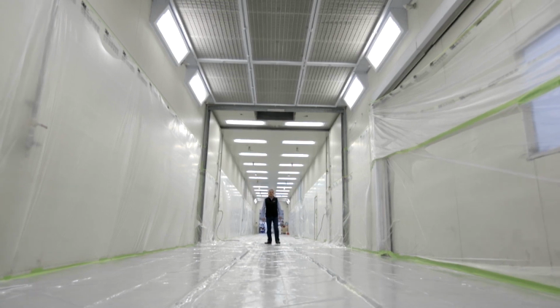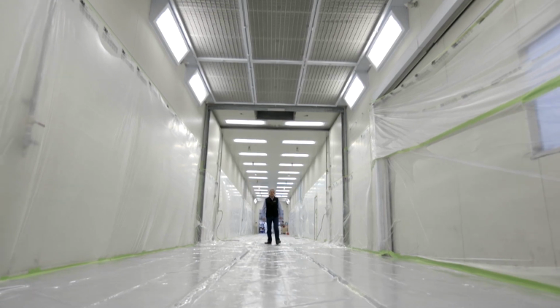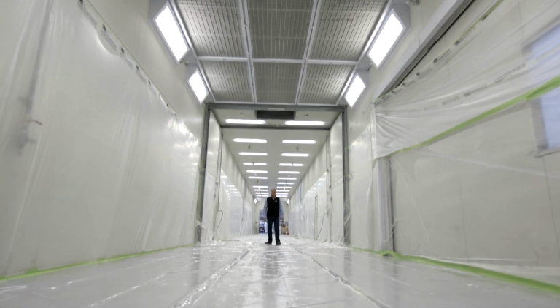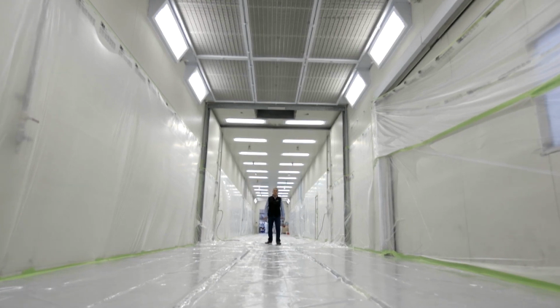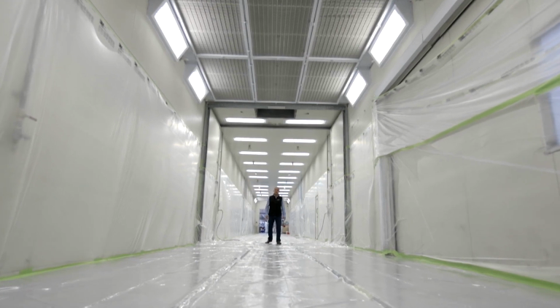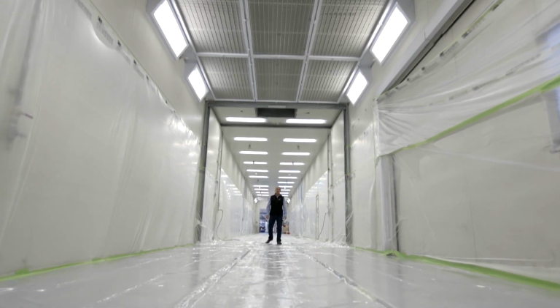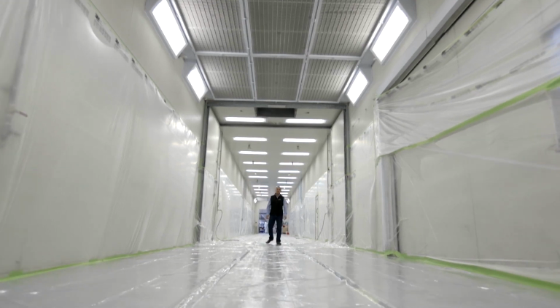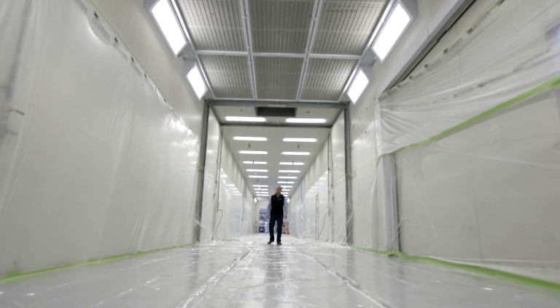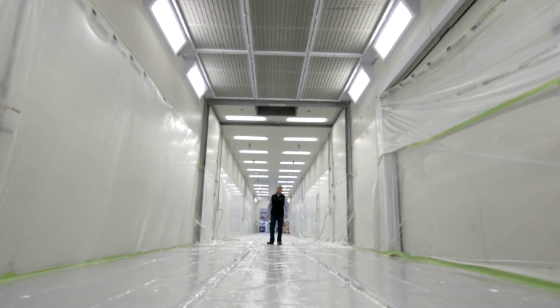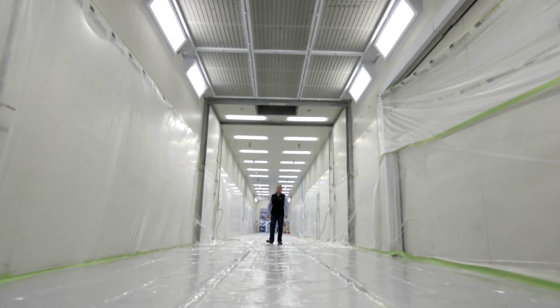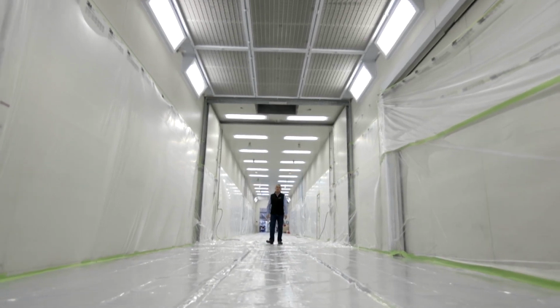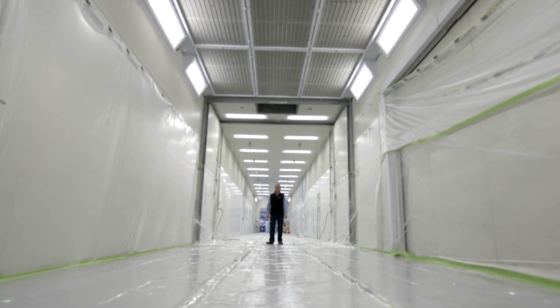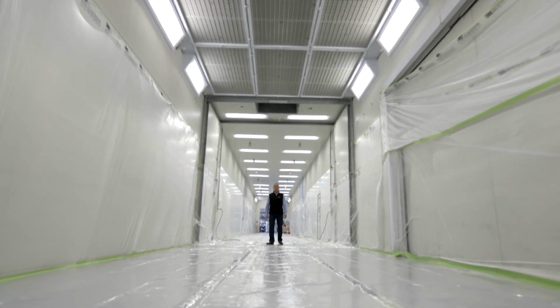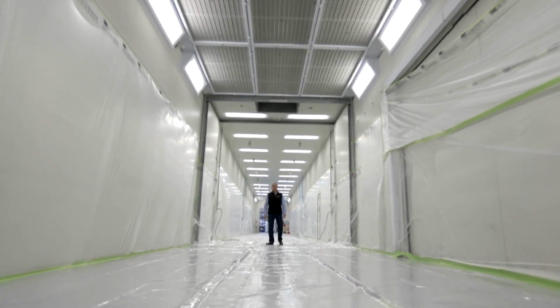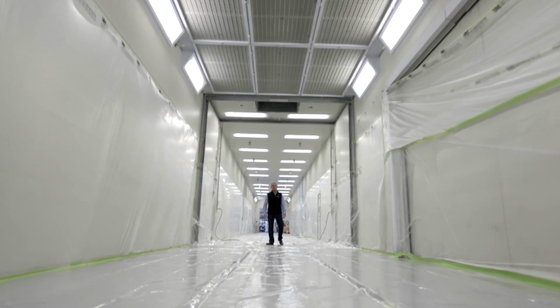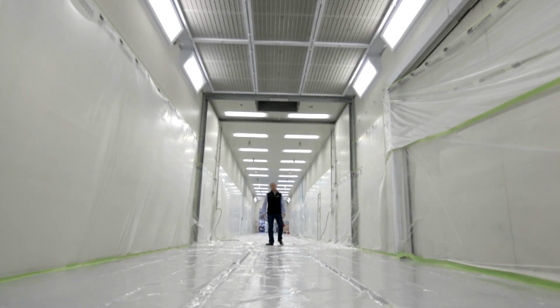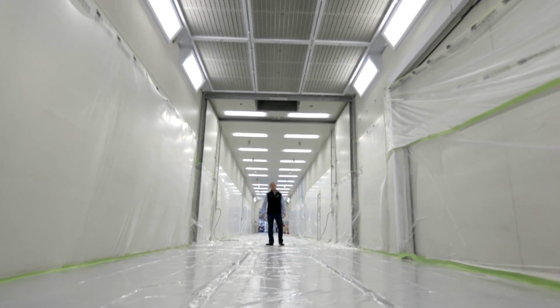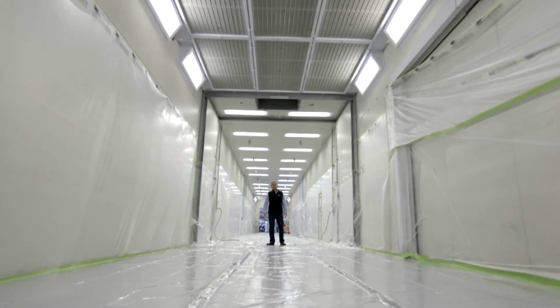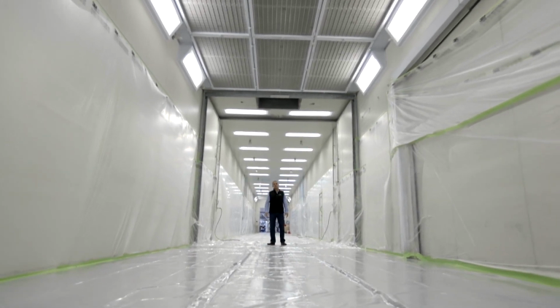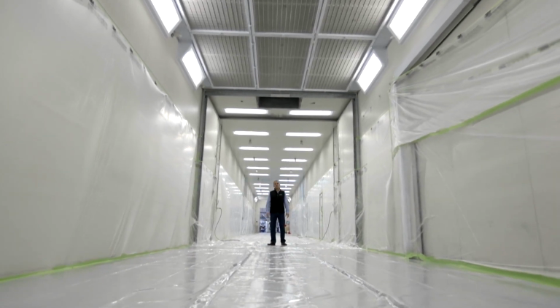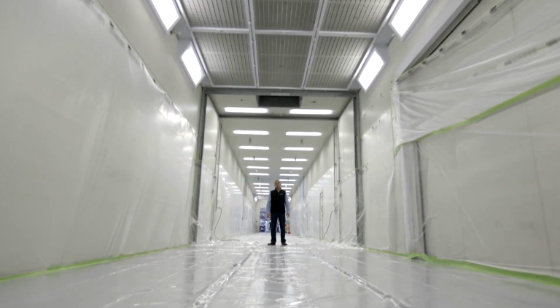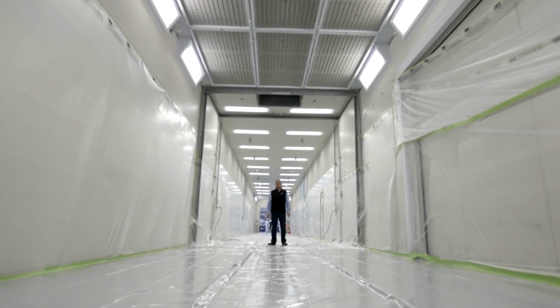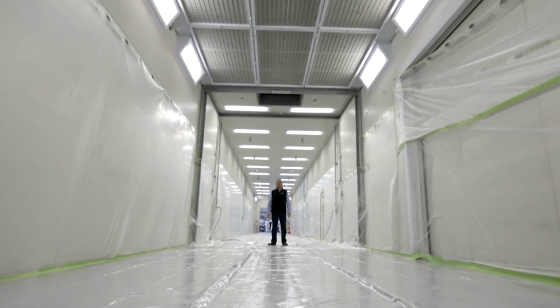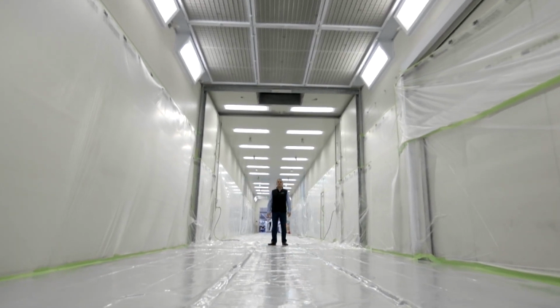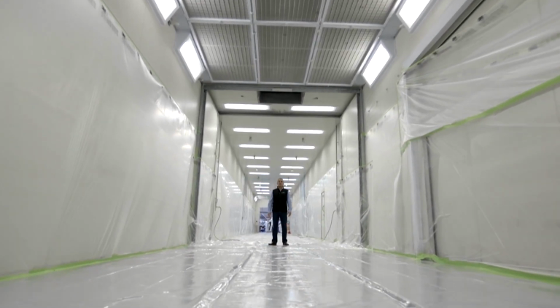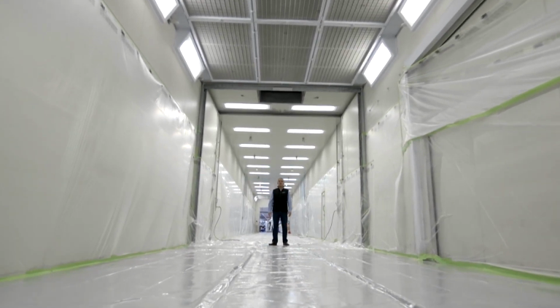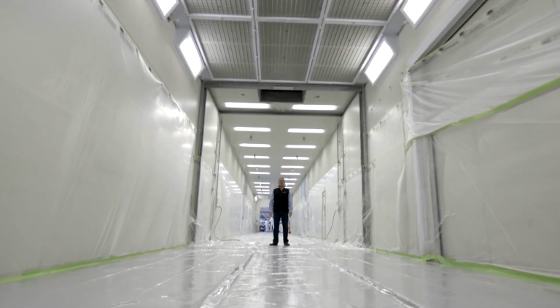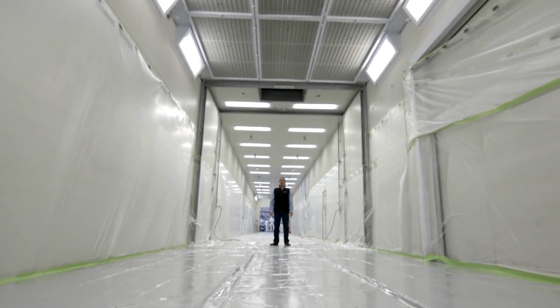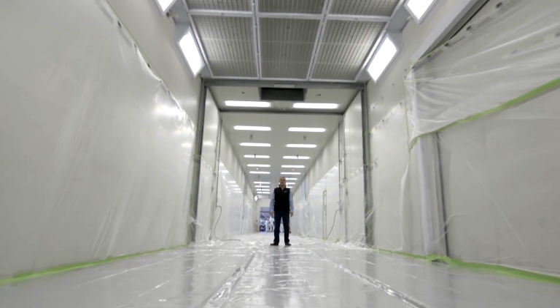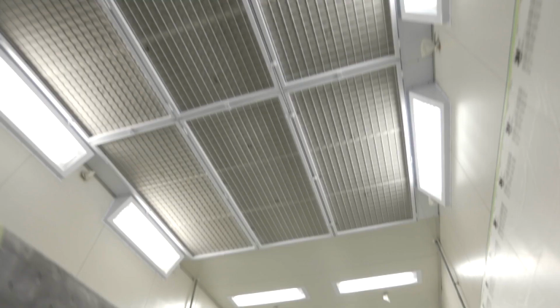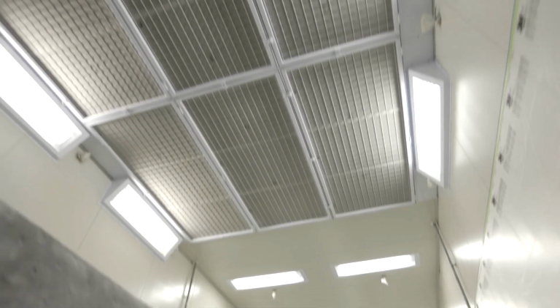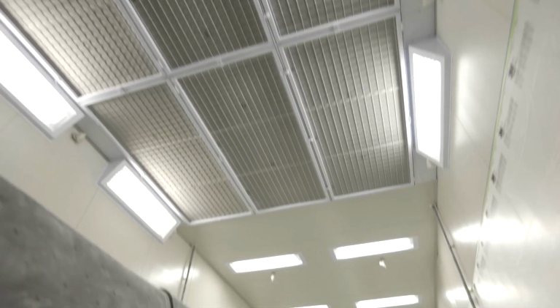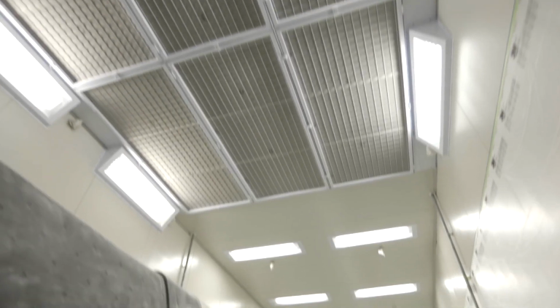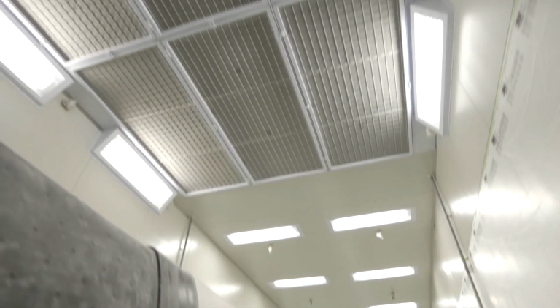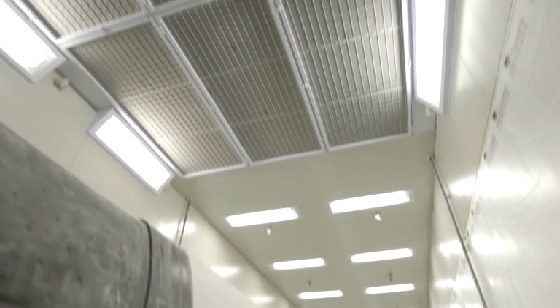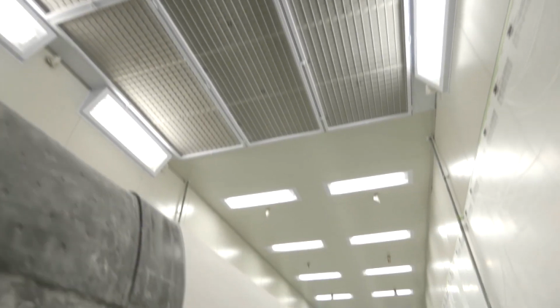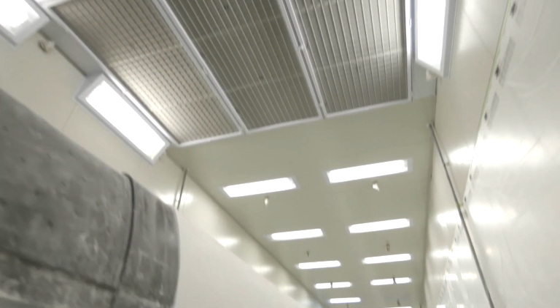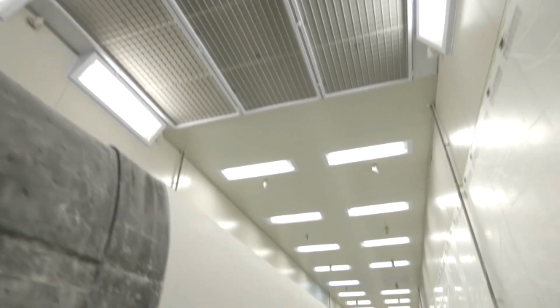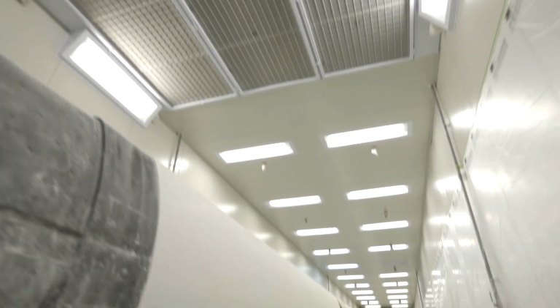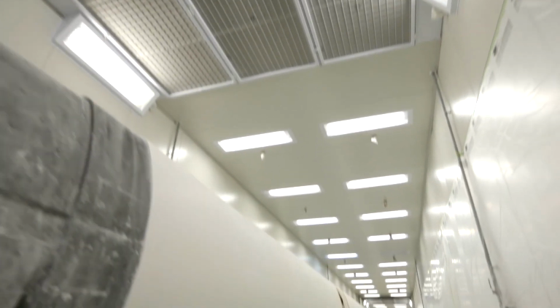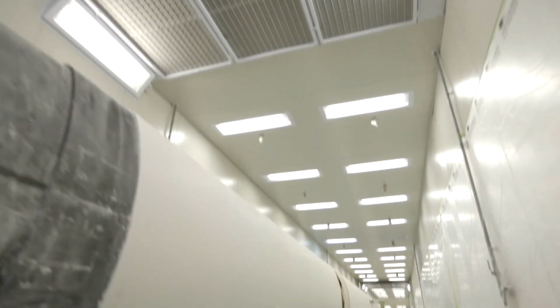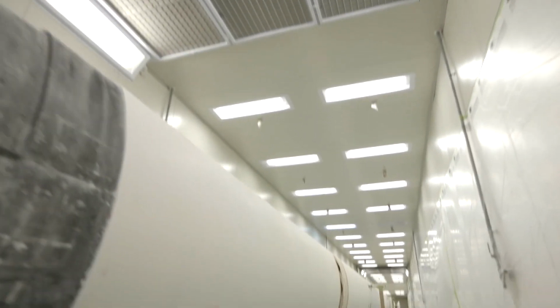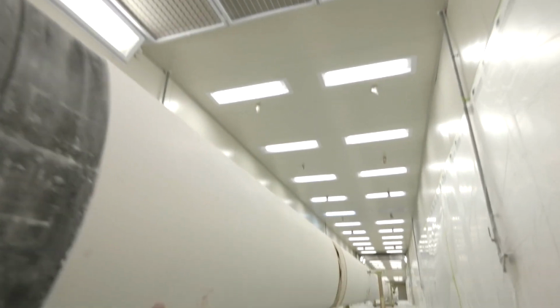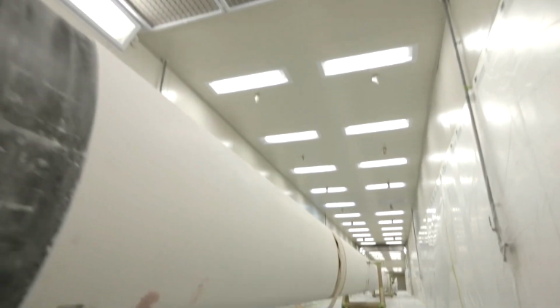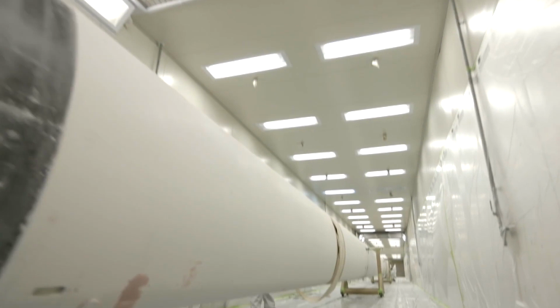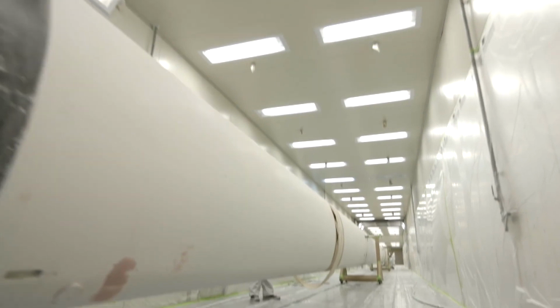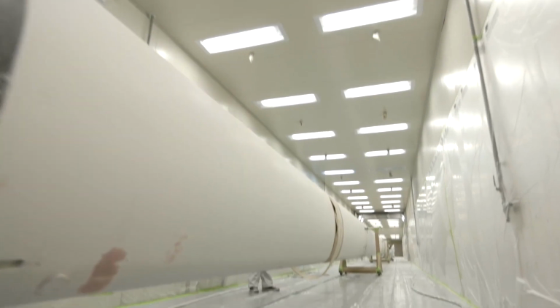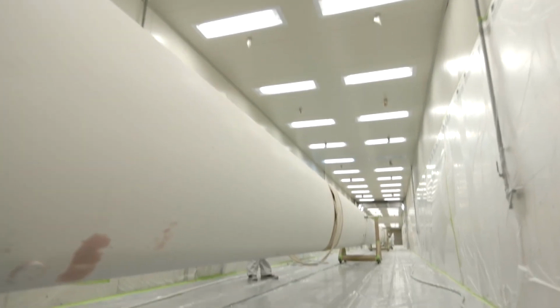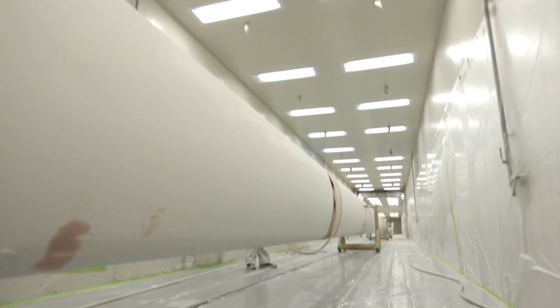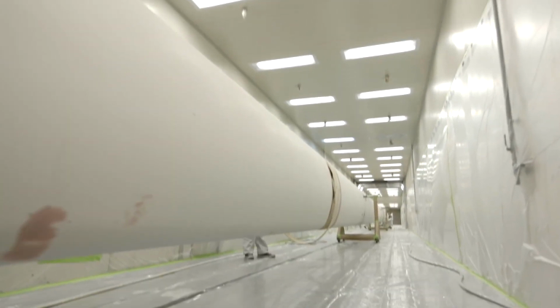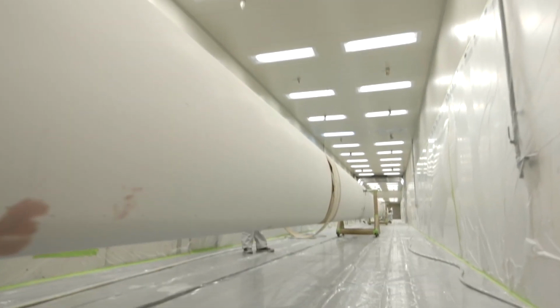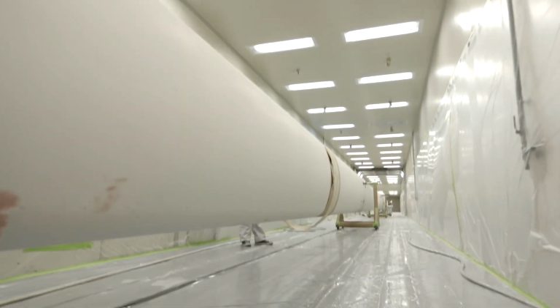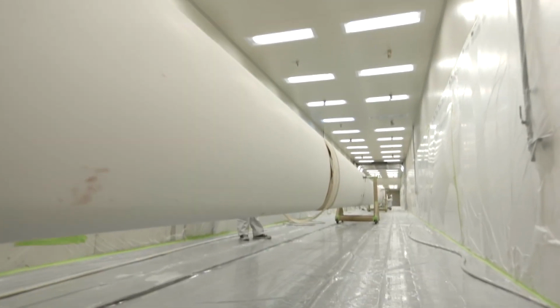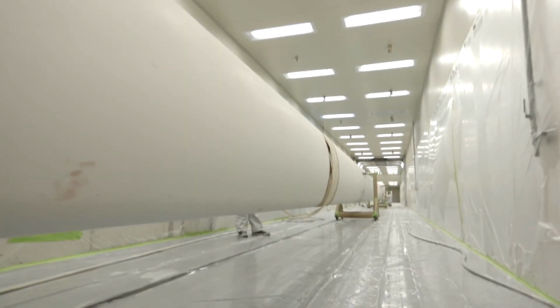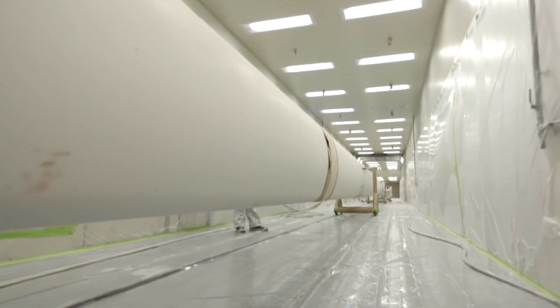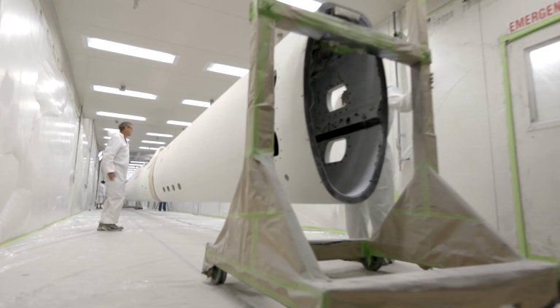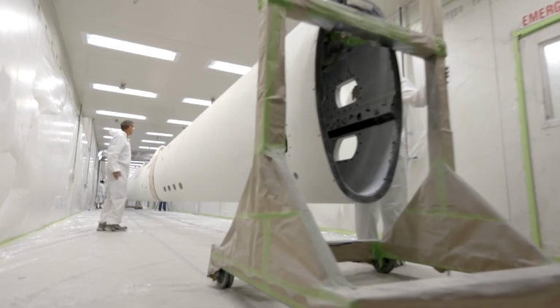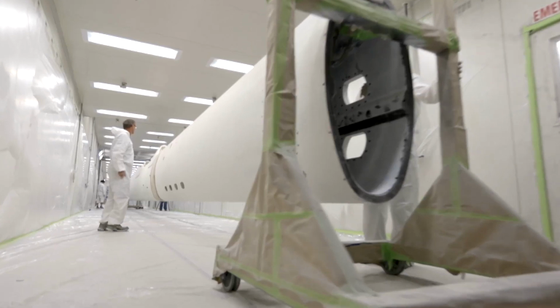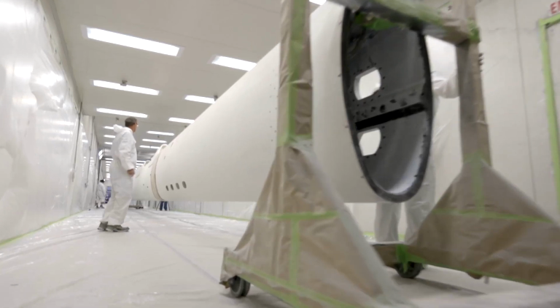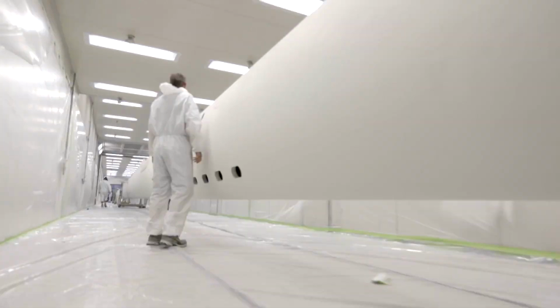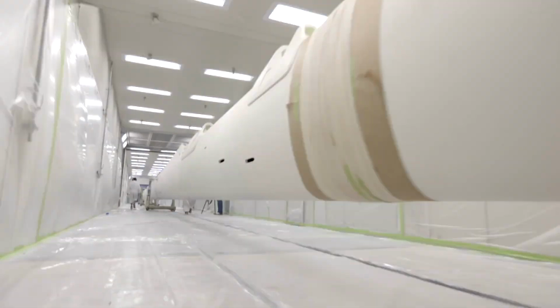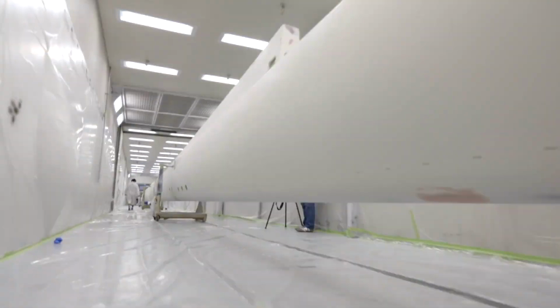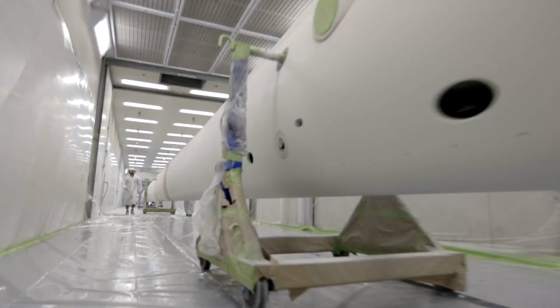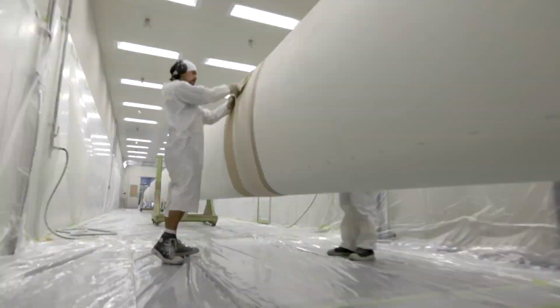Welcome to the paint booth — a custom-built 60-metre long, temperature and humidity controlled paint booth. The largest in the Southern Hemisphere.